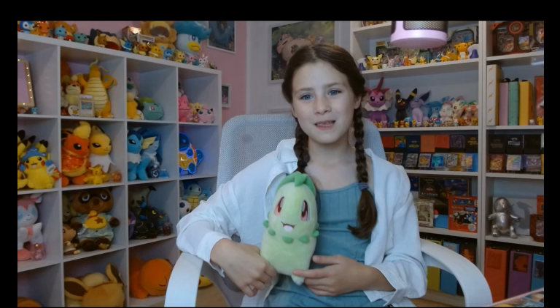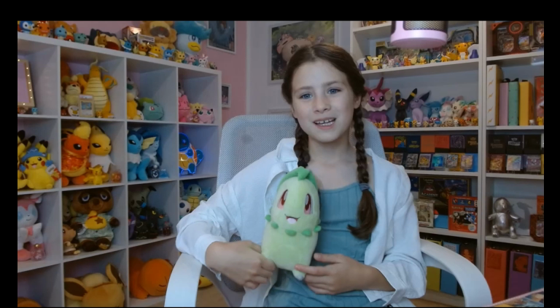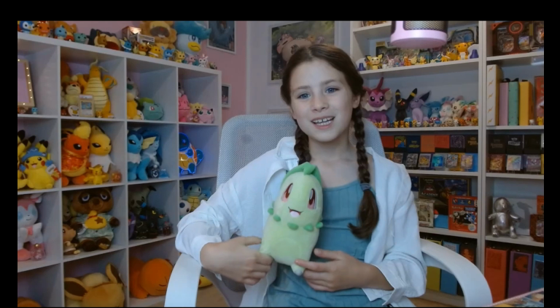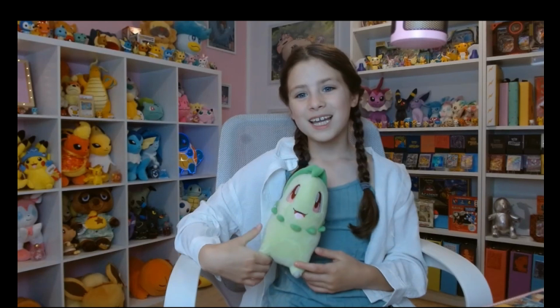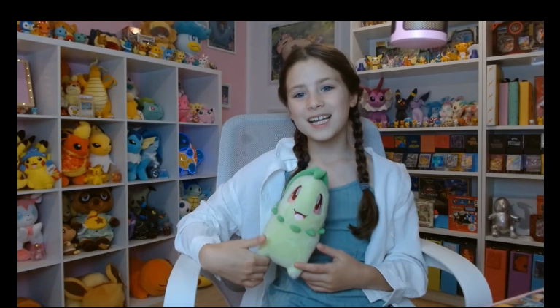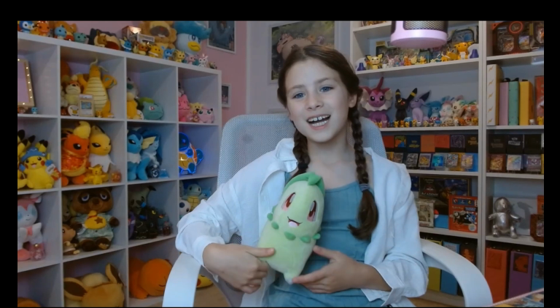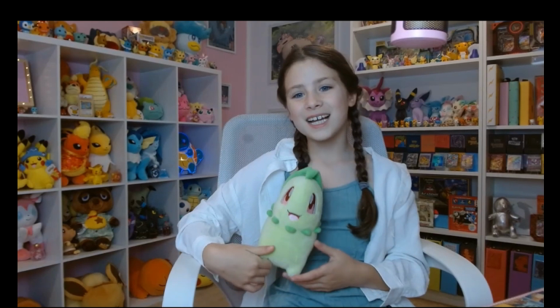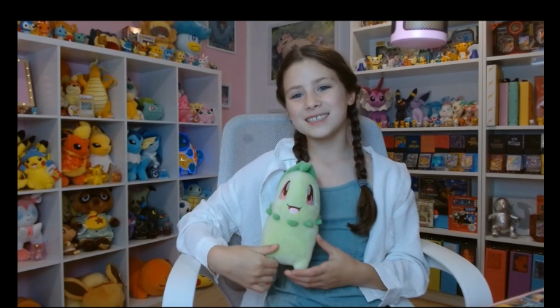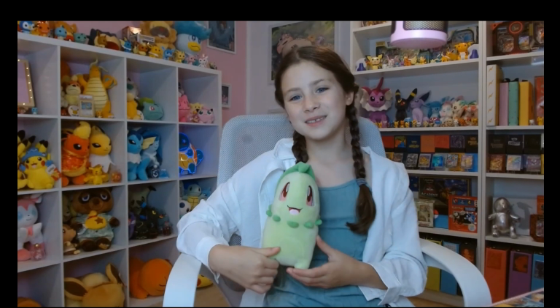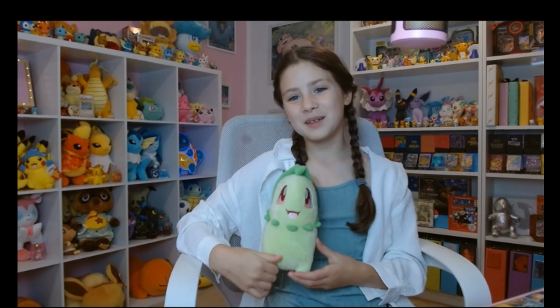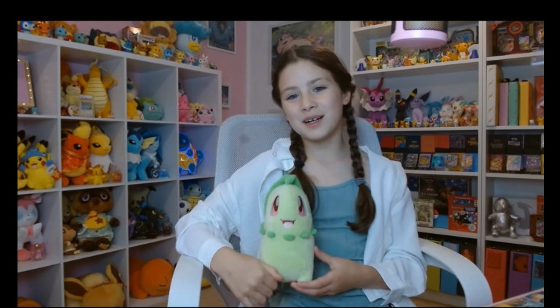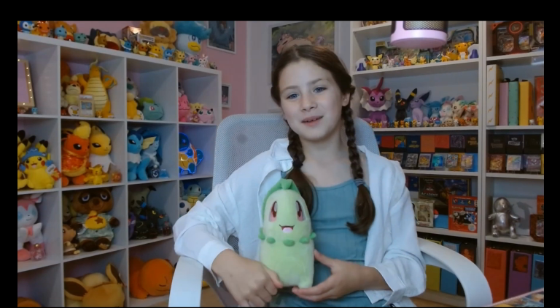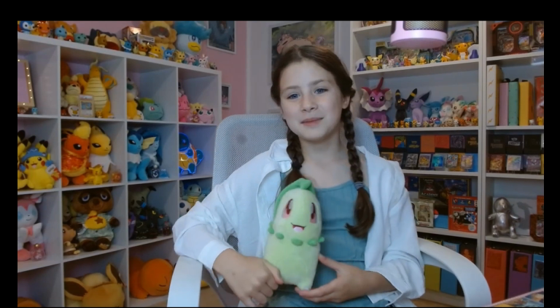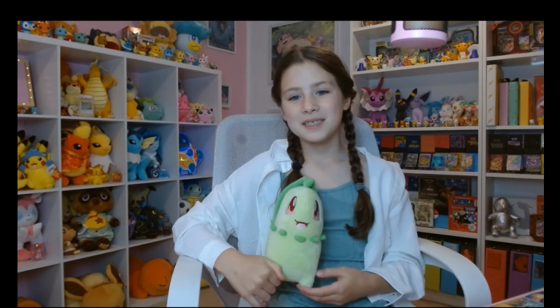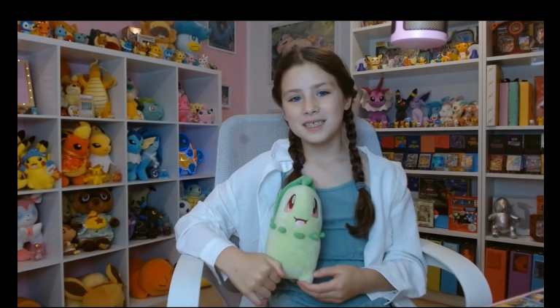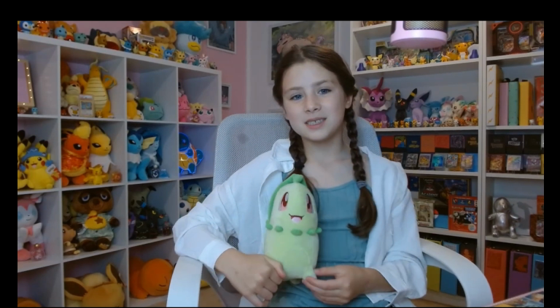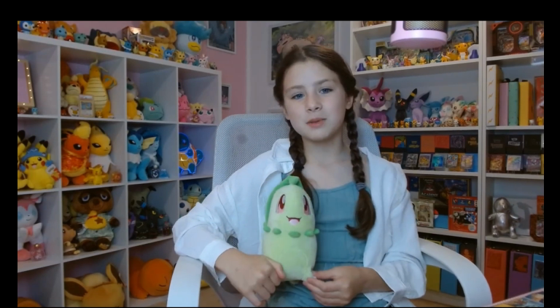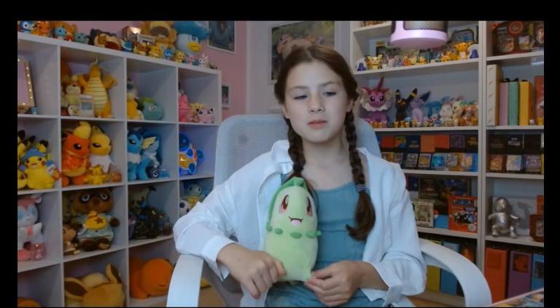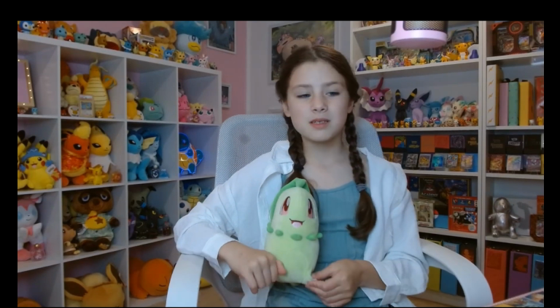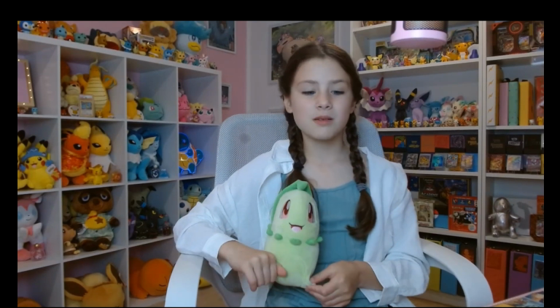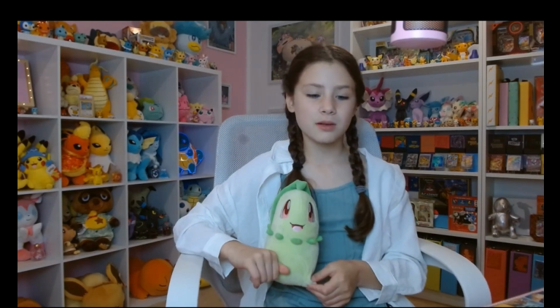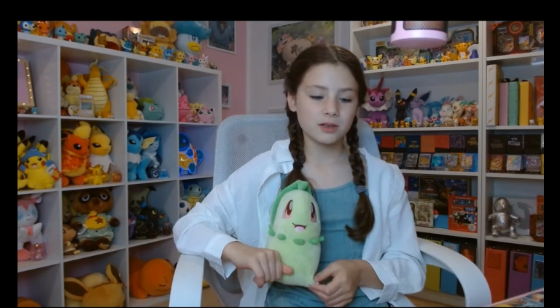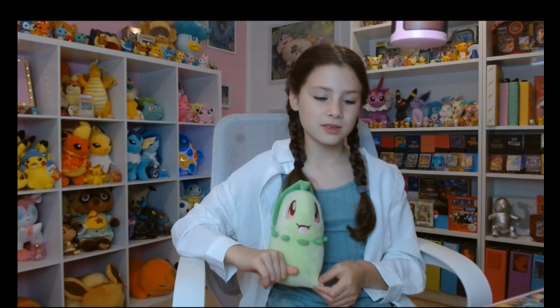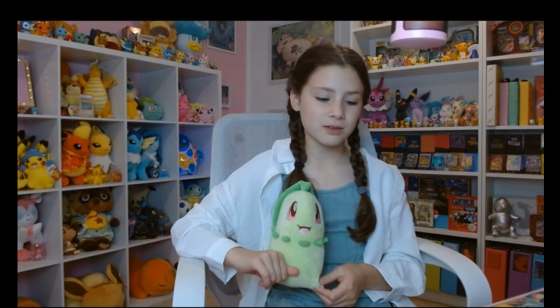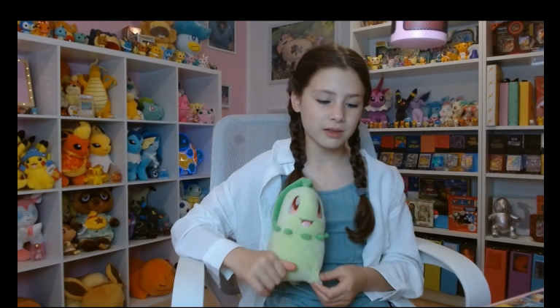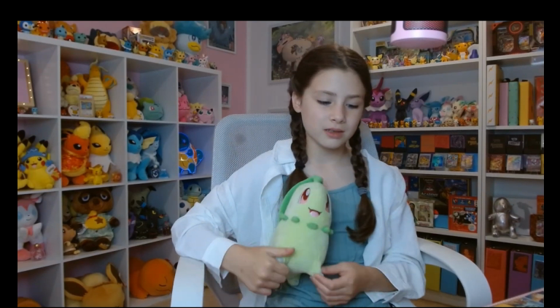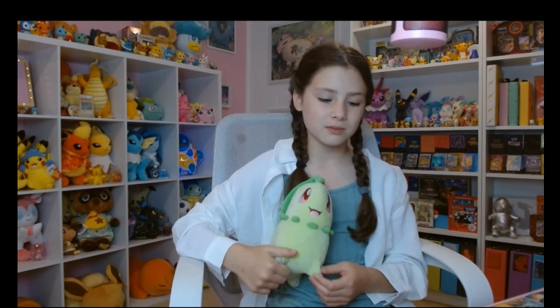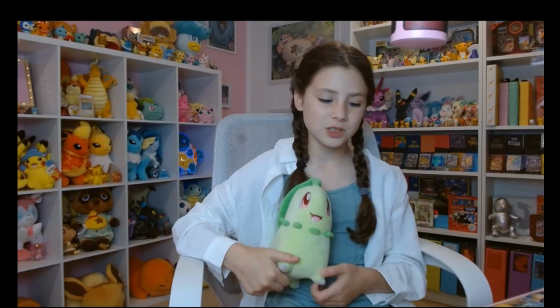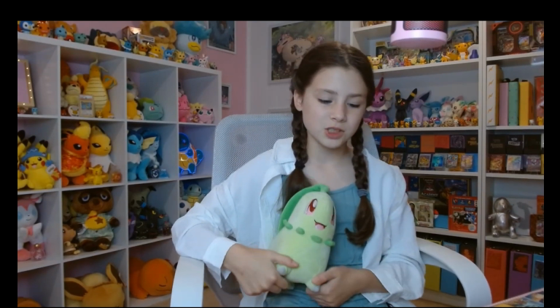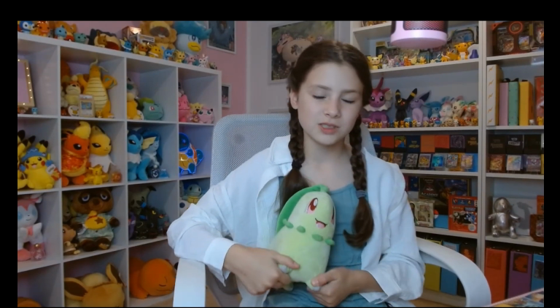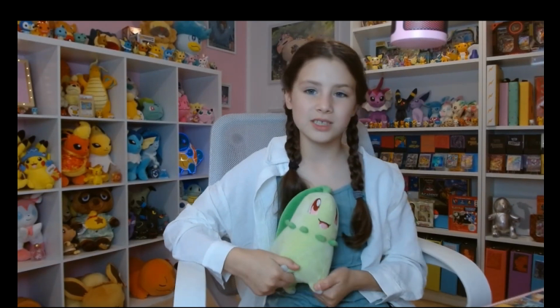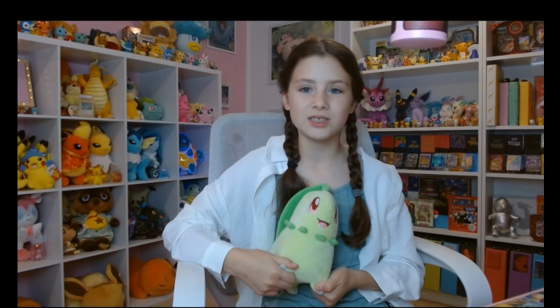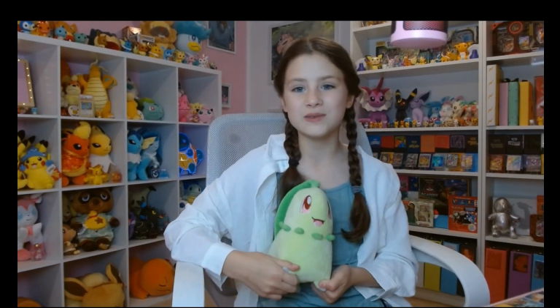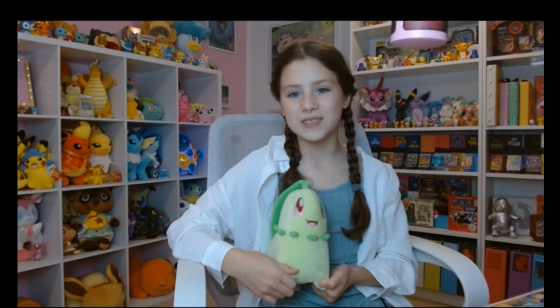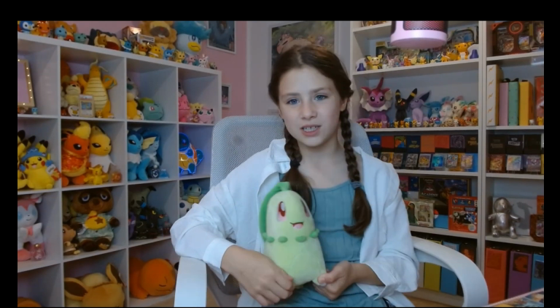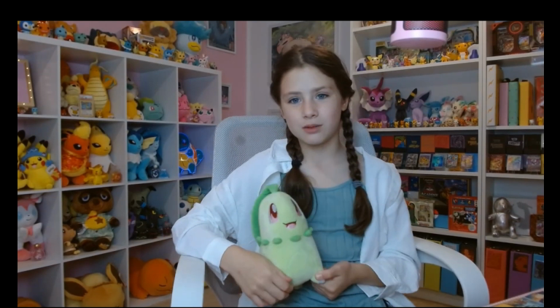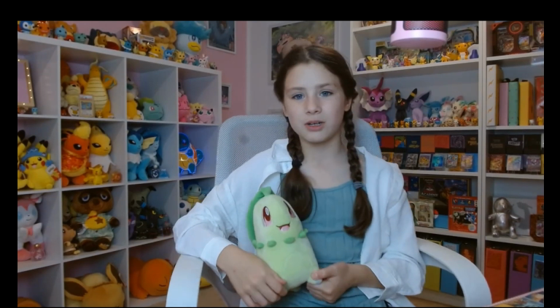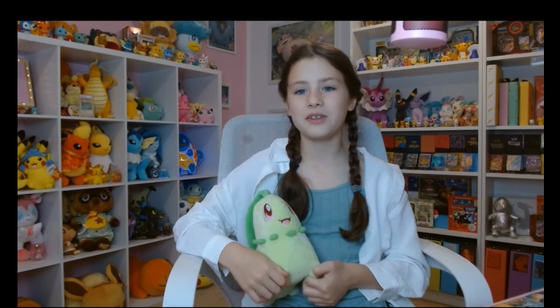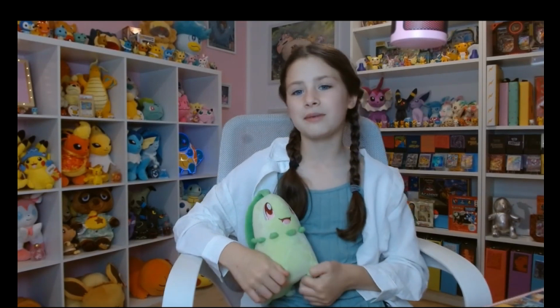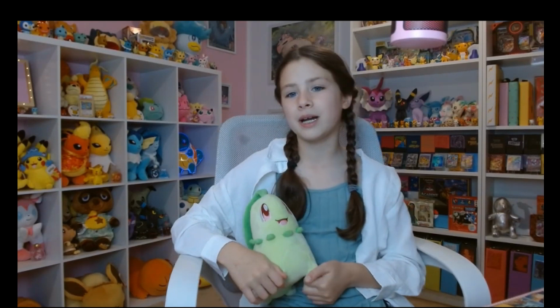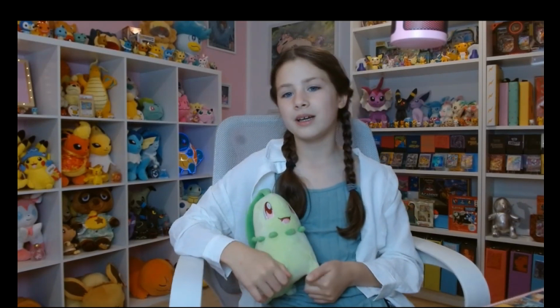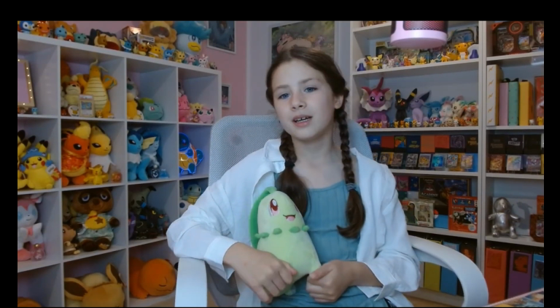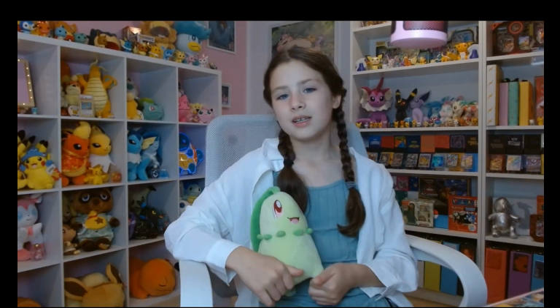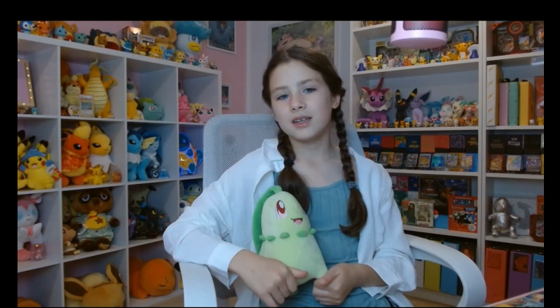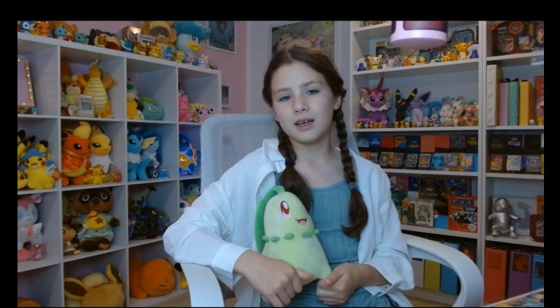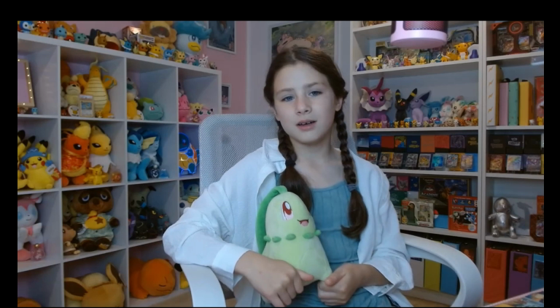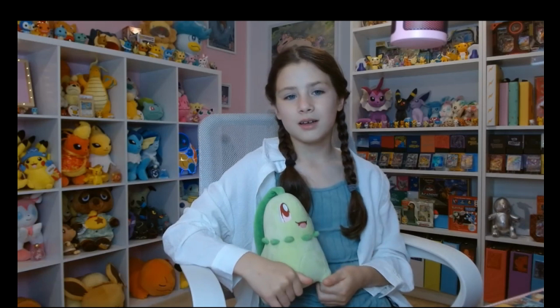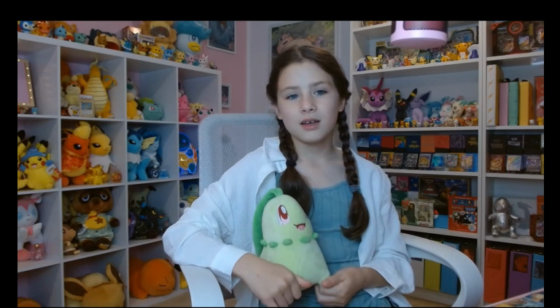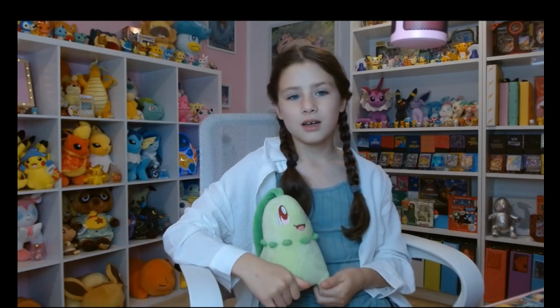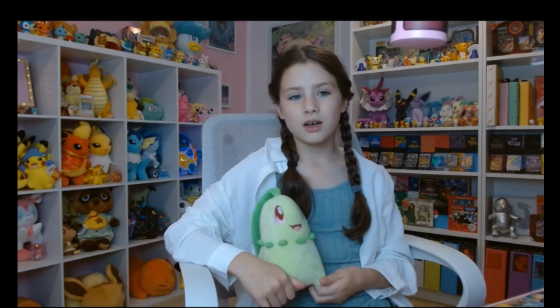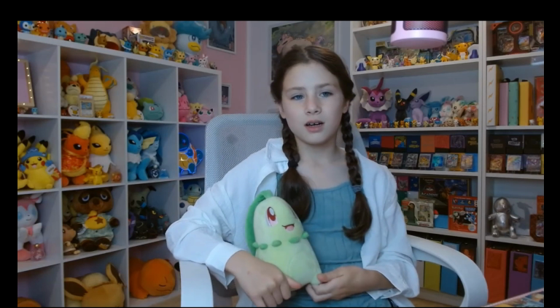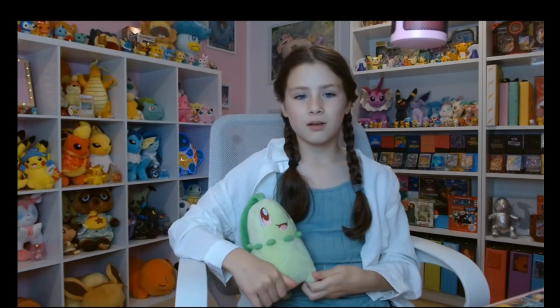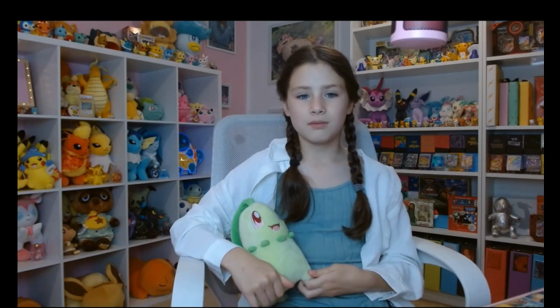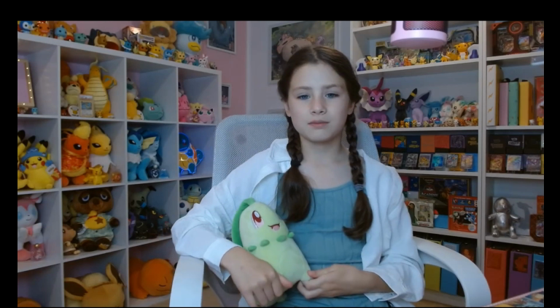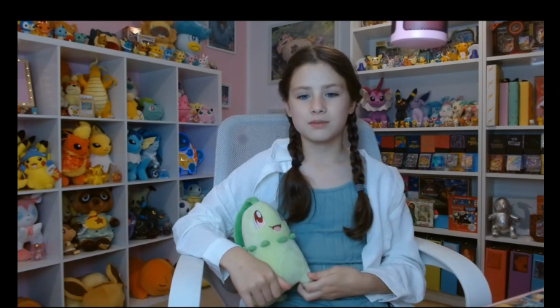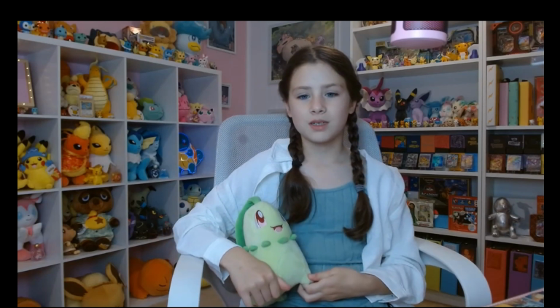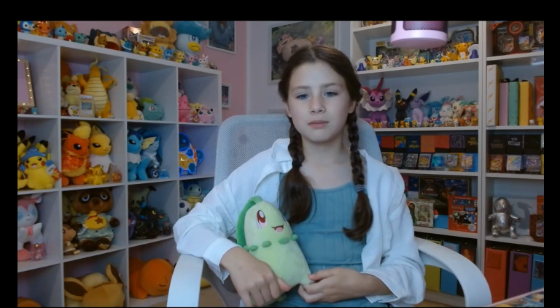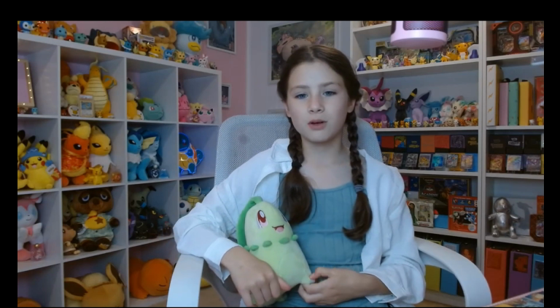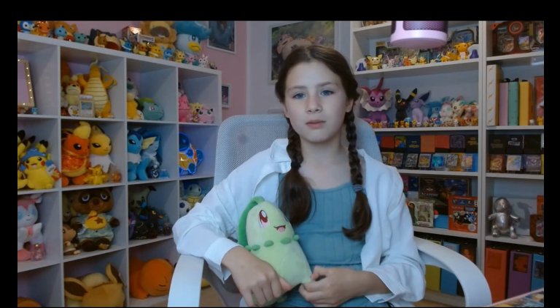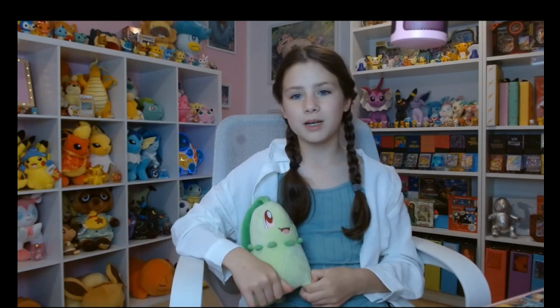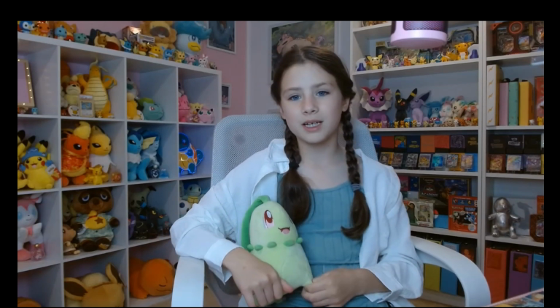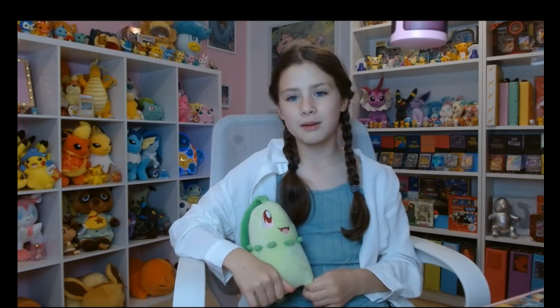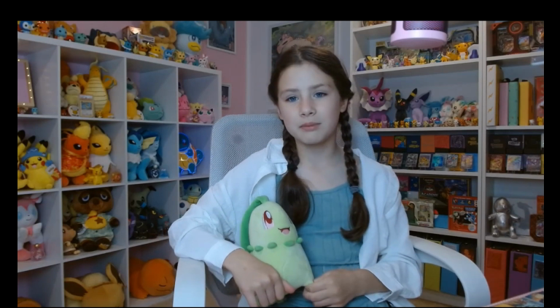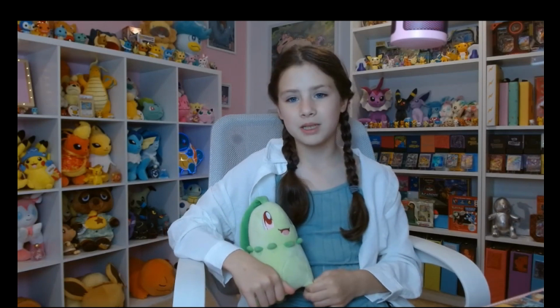Hey guys, it's Fips to the Post. Welcome to a new video brought to you by the Pokemon Company.